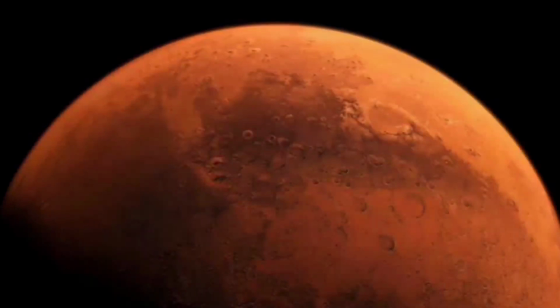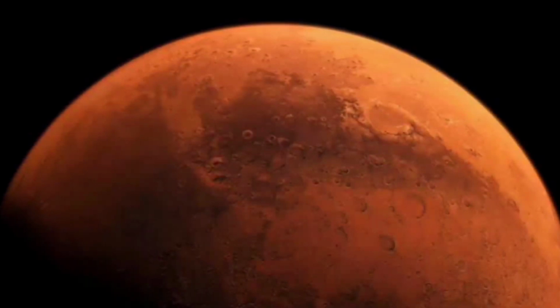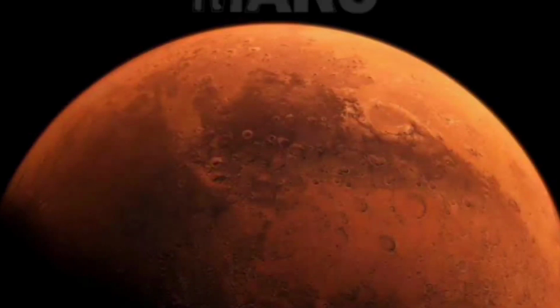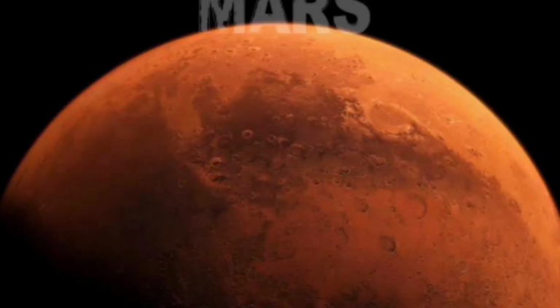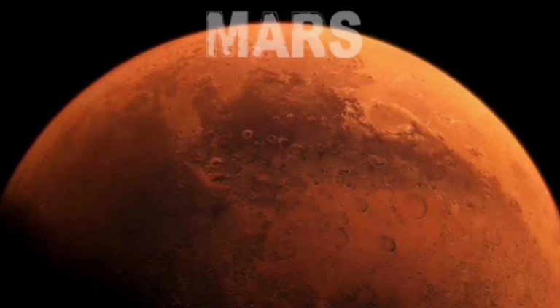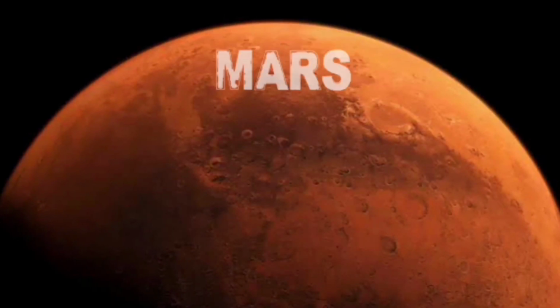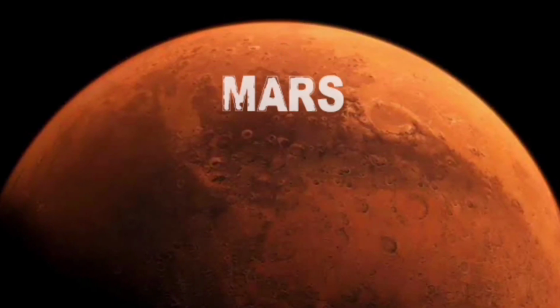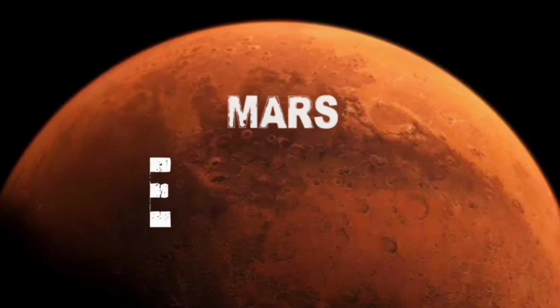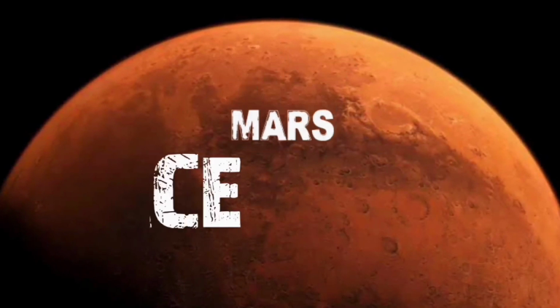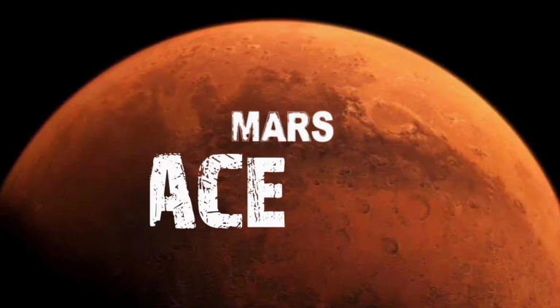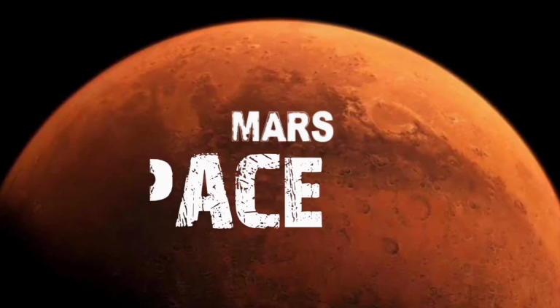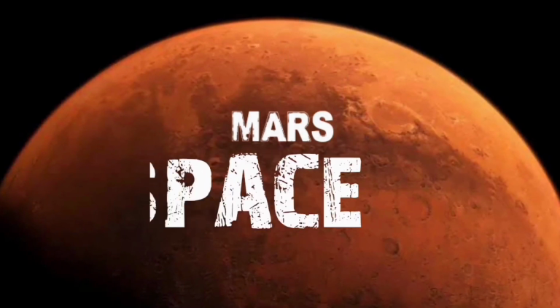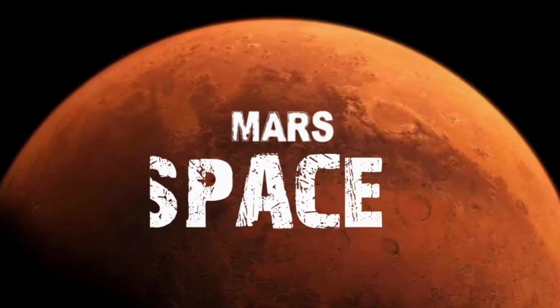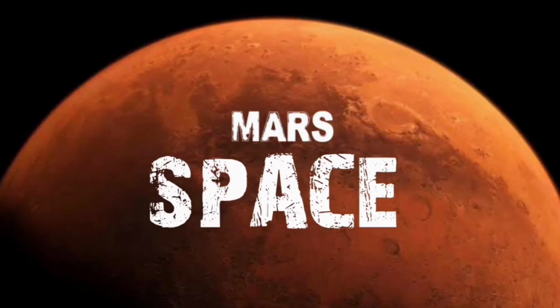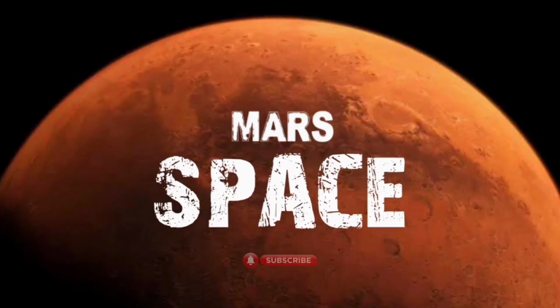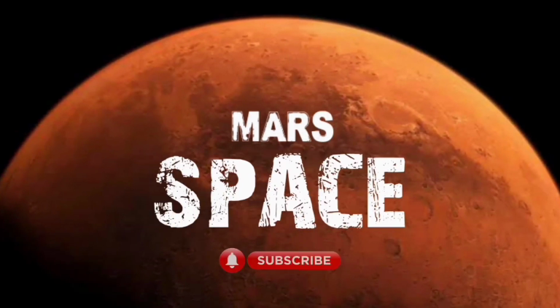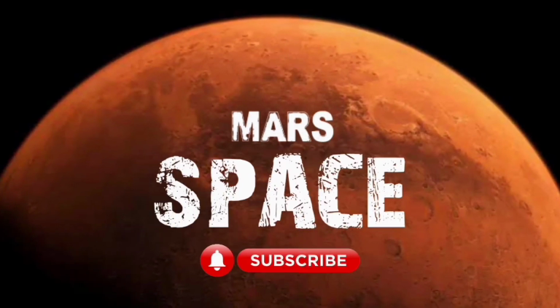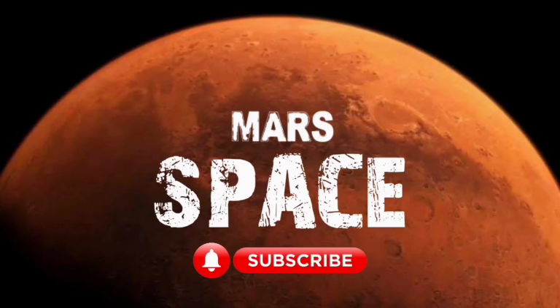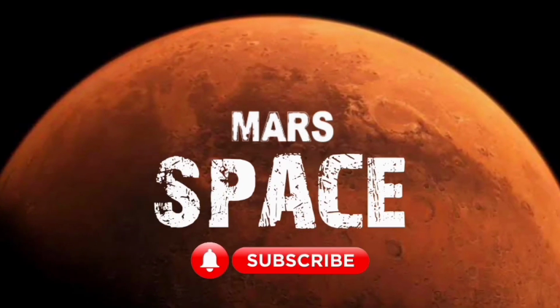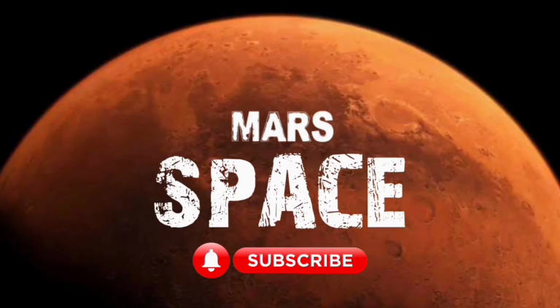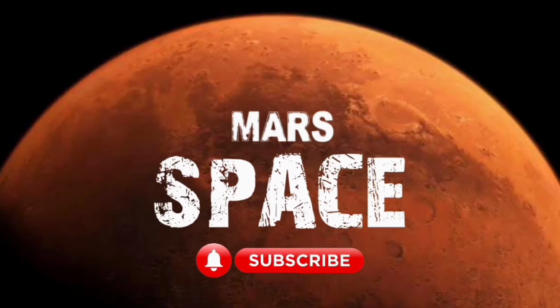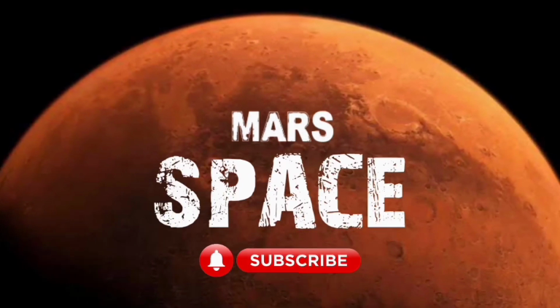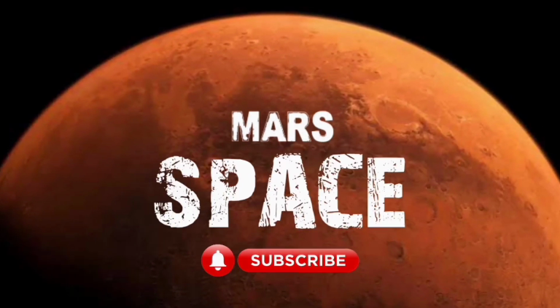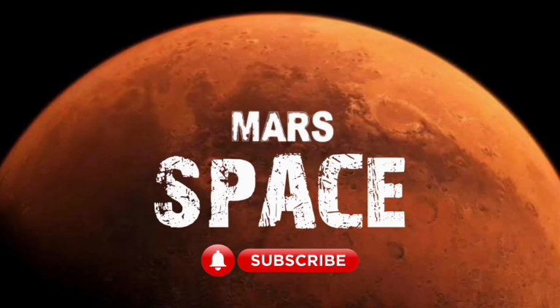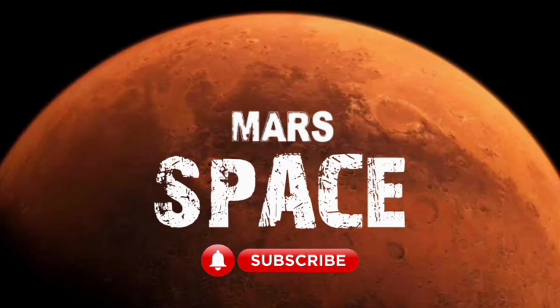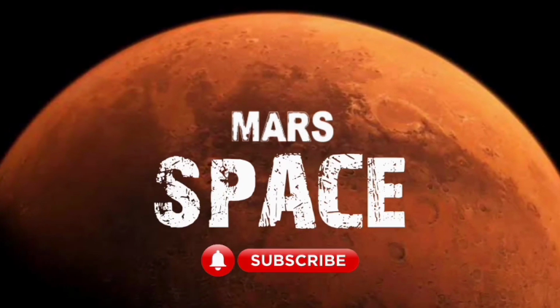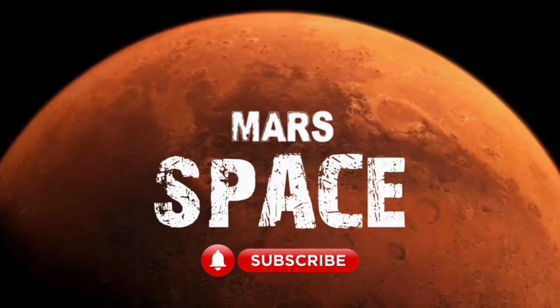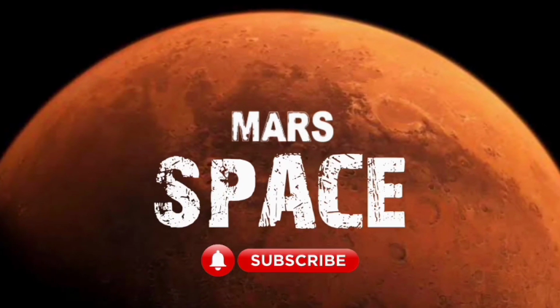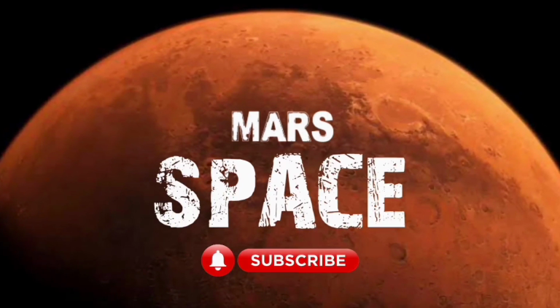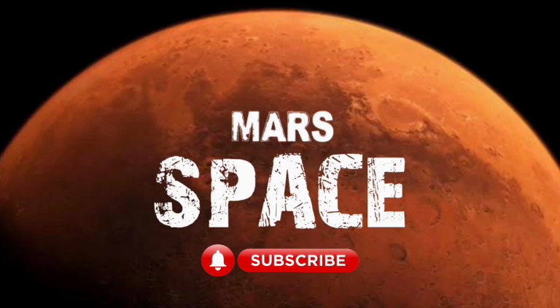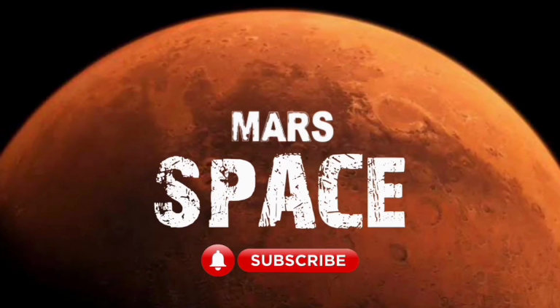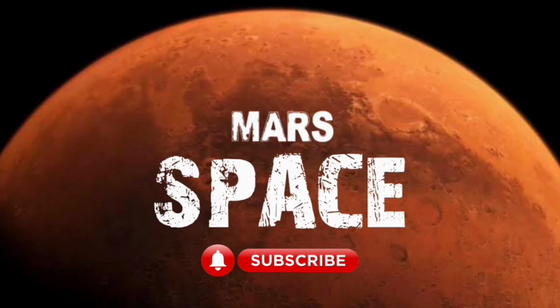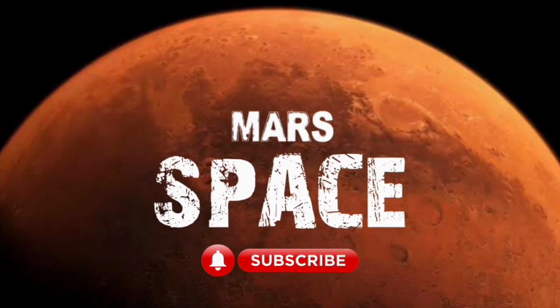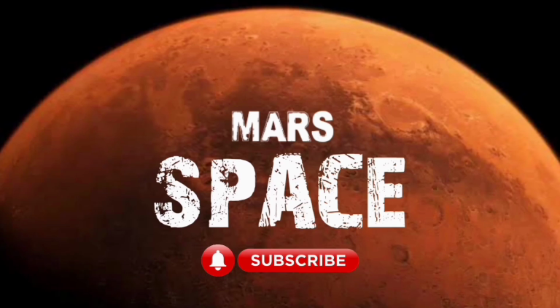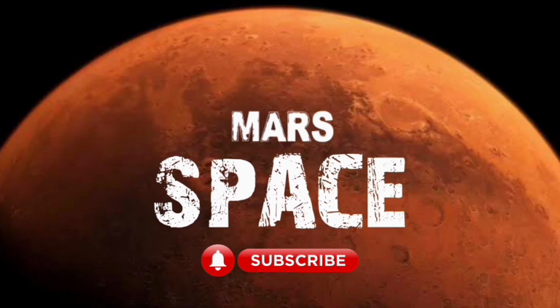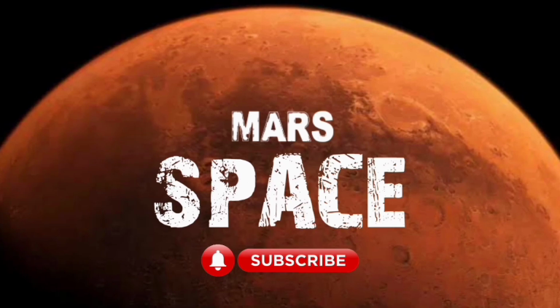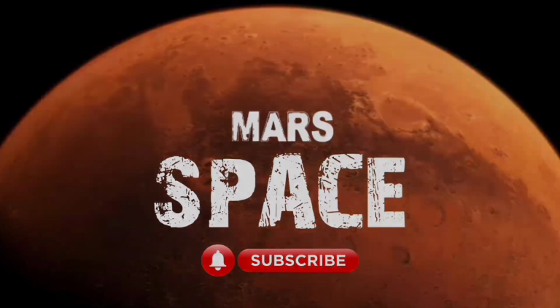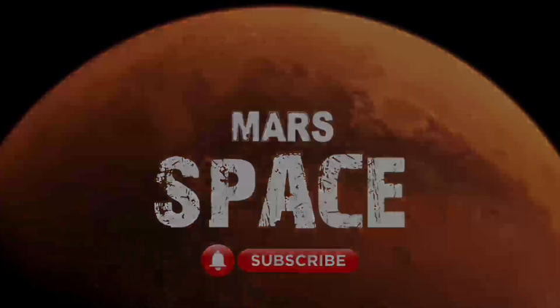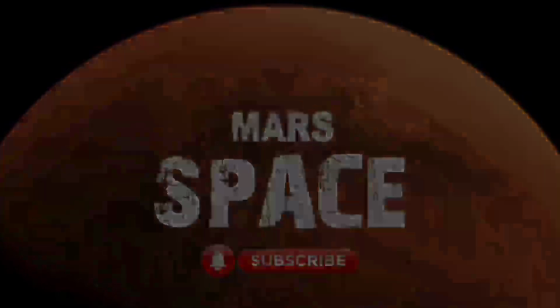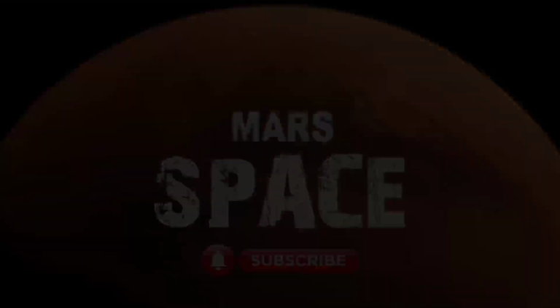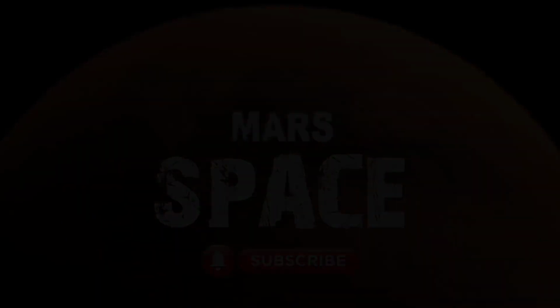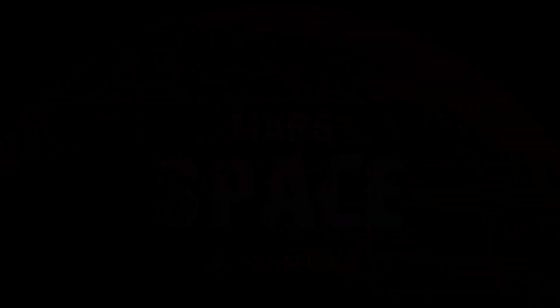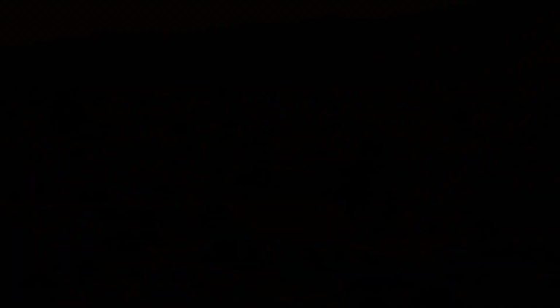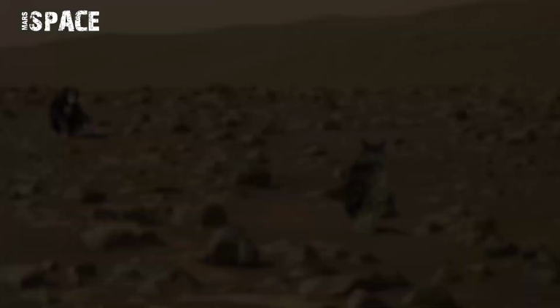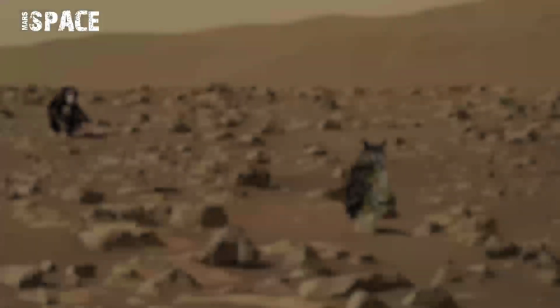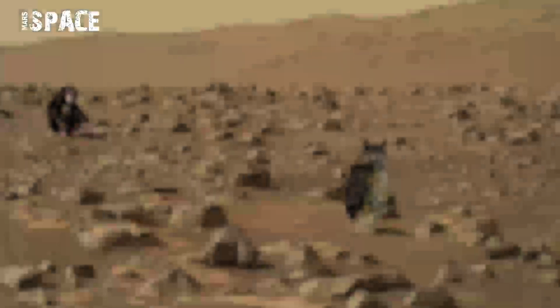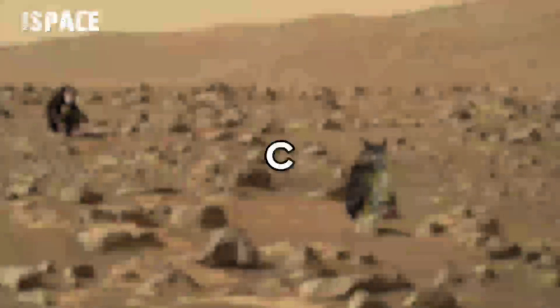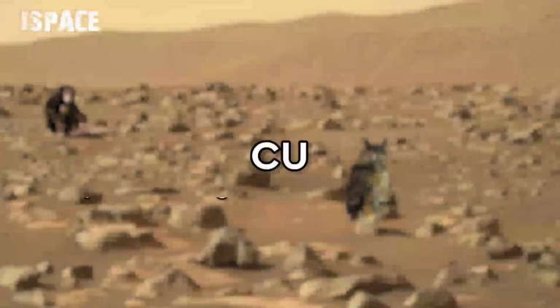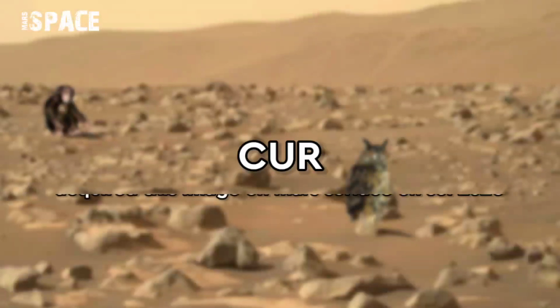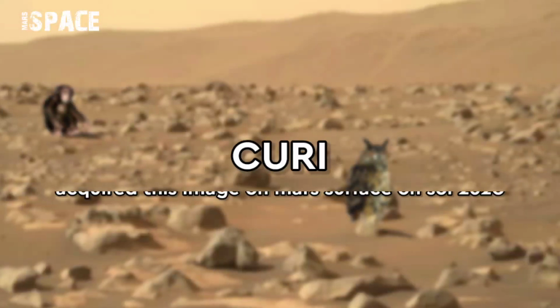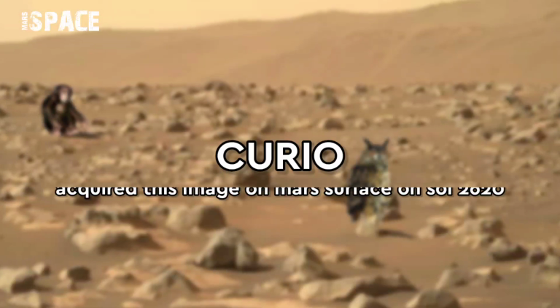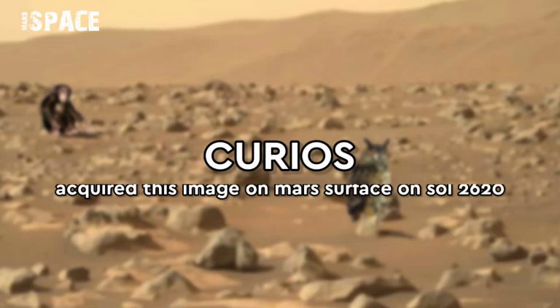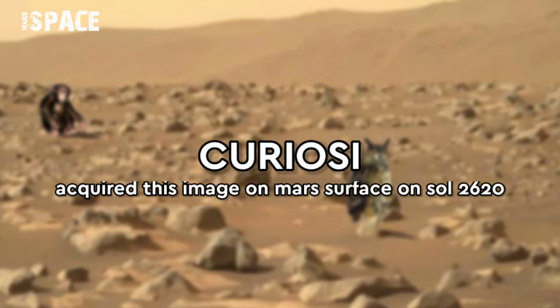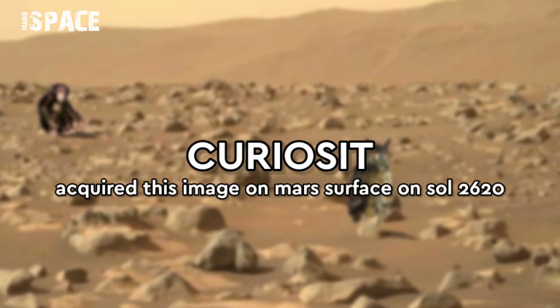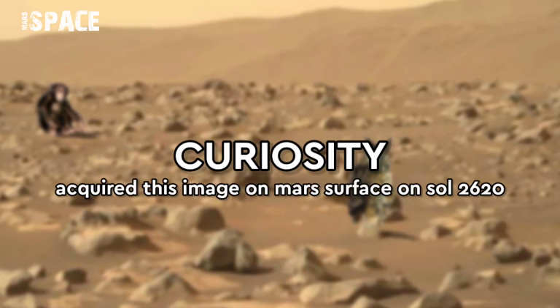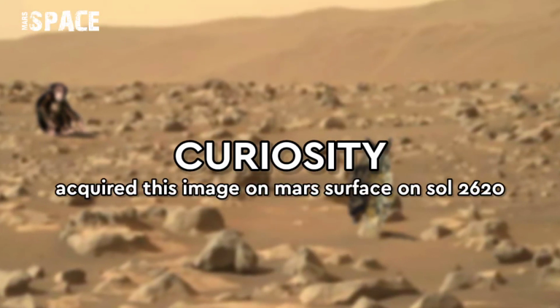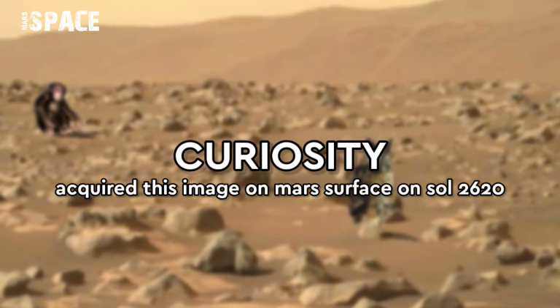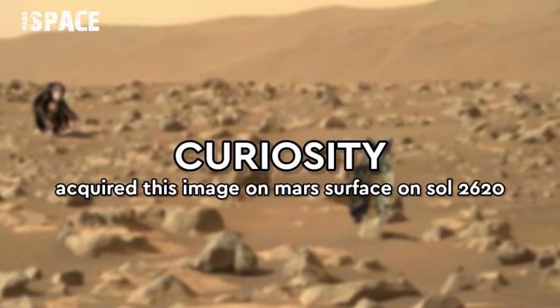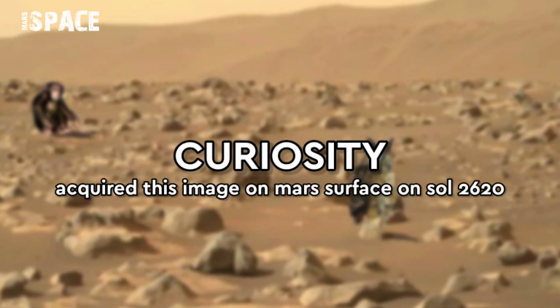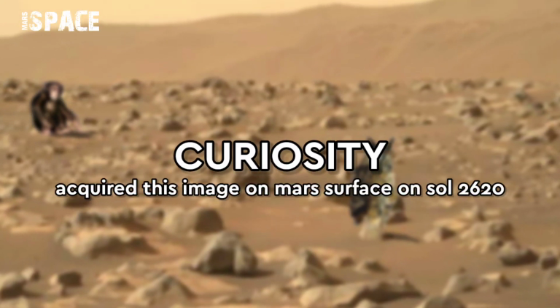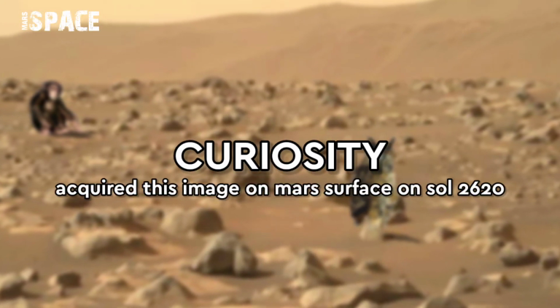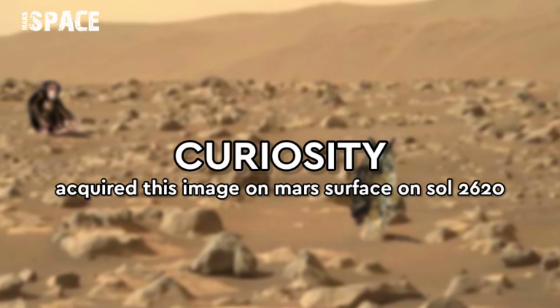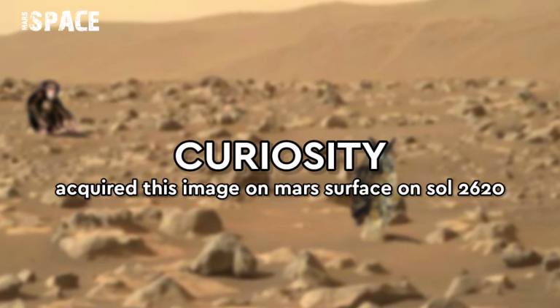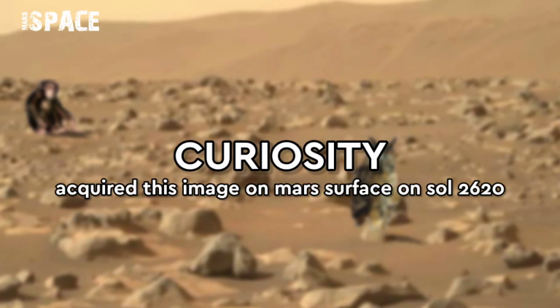Hi my dear friends, welcome back to our YouTube channel Mars's Pass. If you are new, hit the bell icon with thumbs up and please watch the full video.